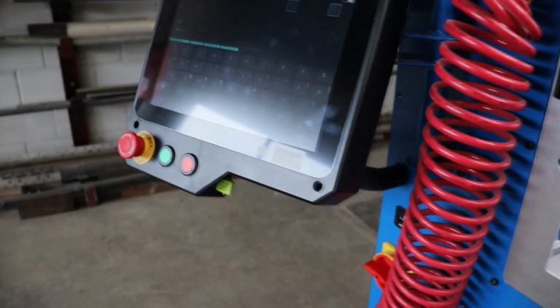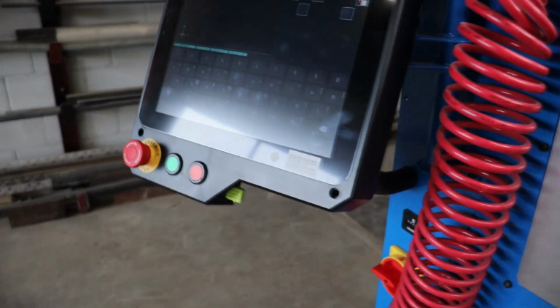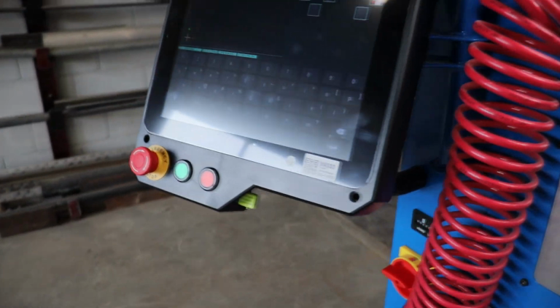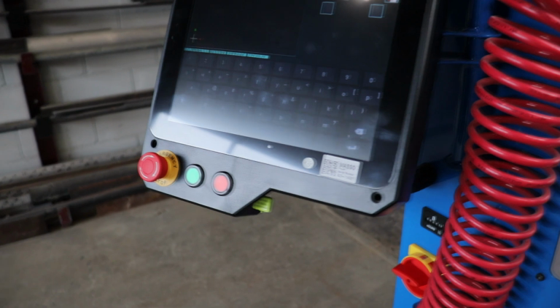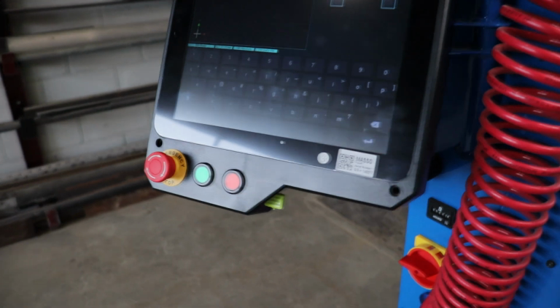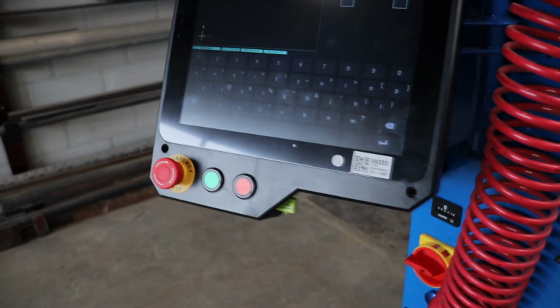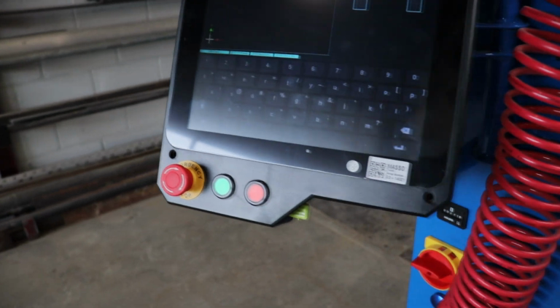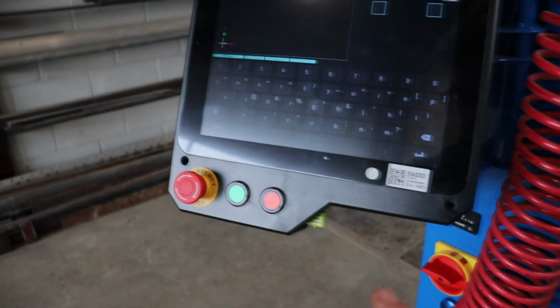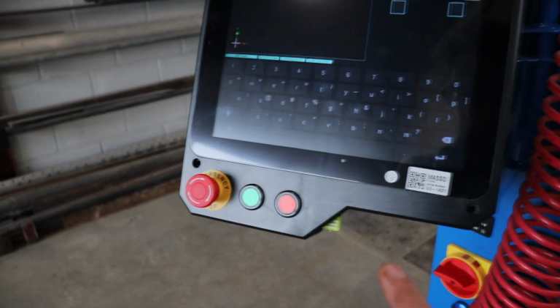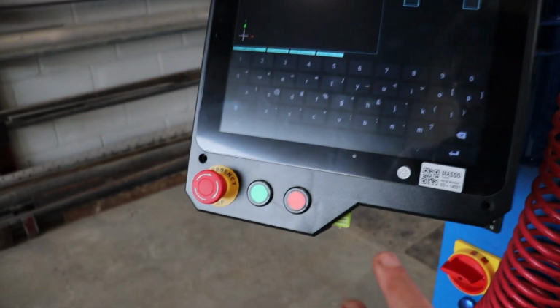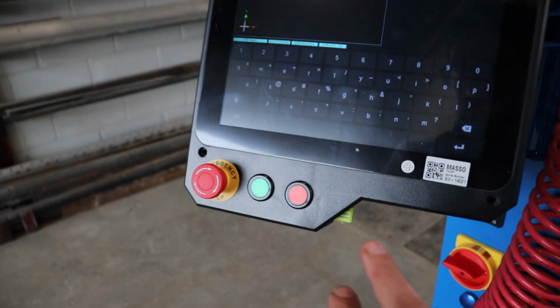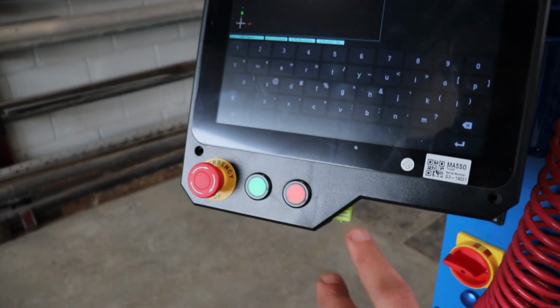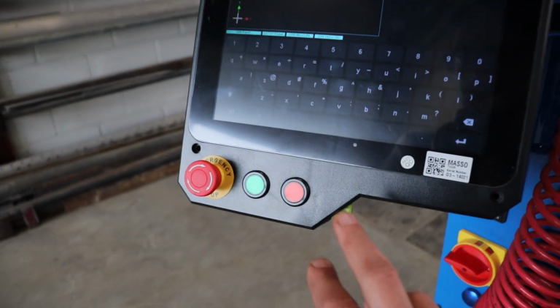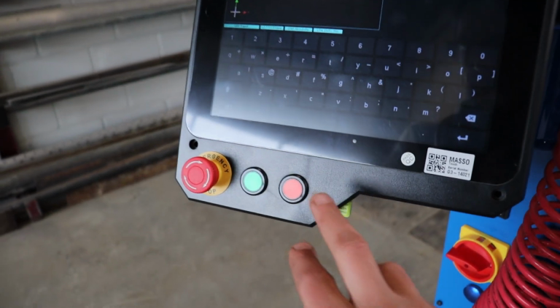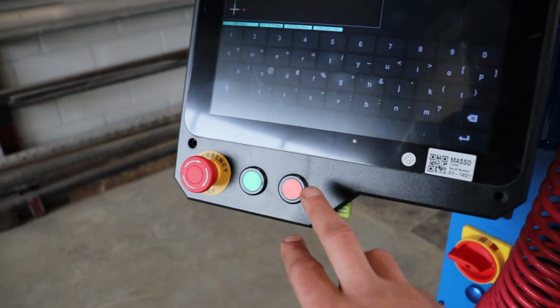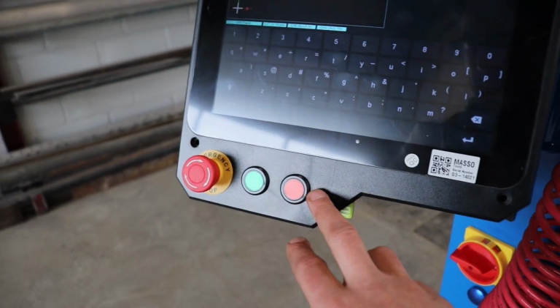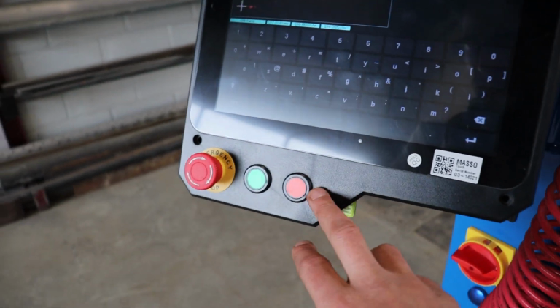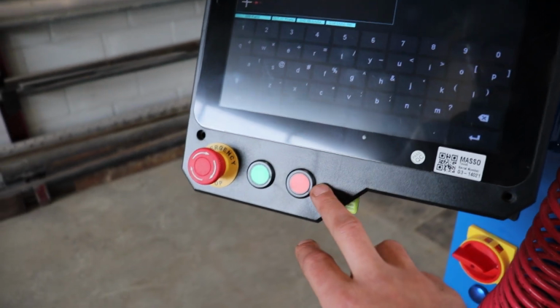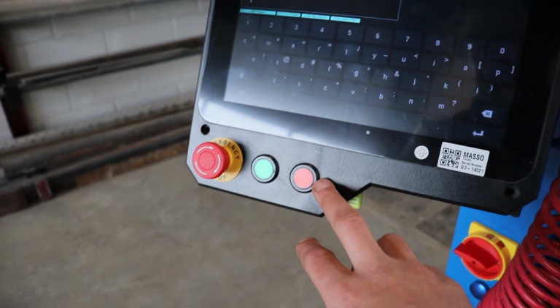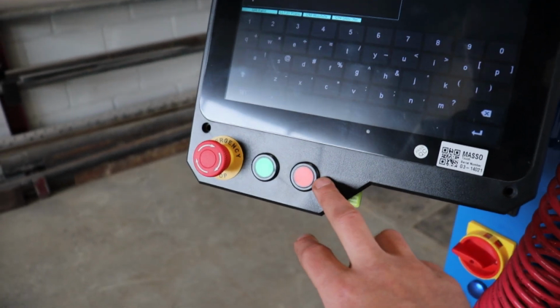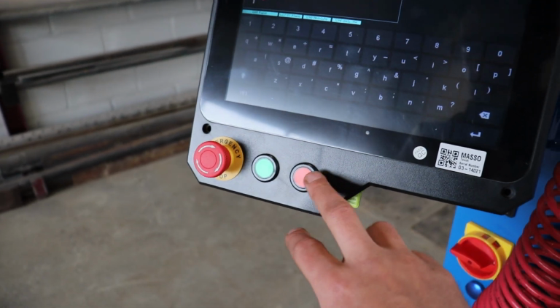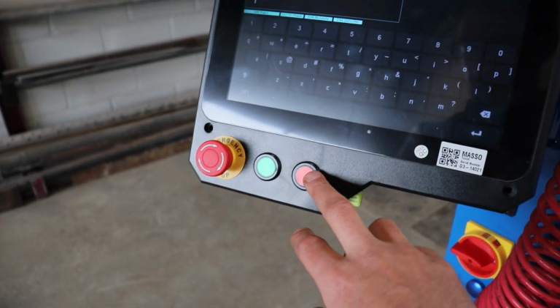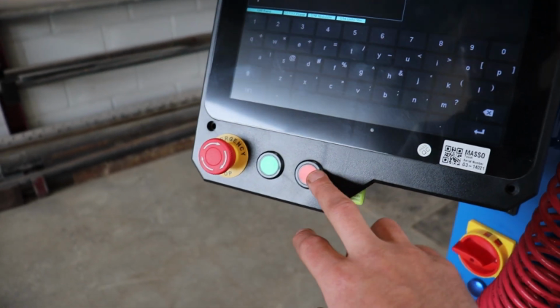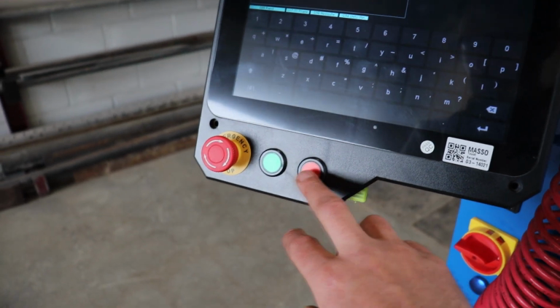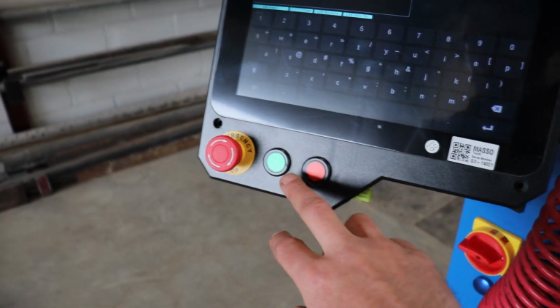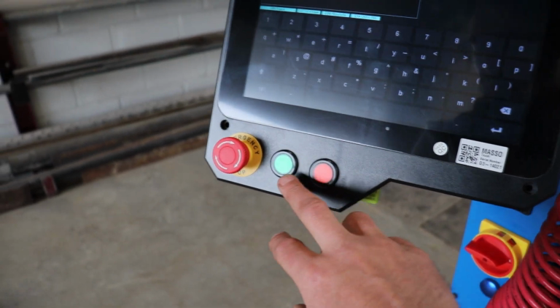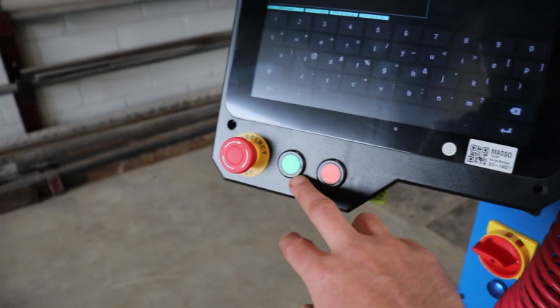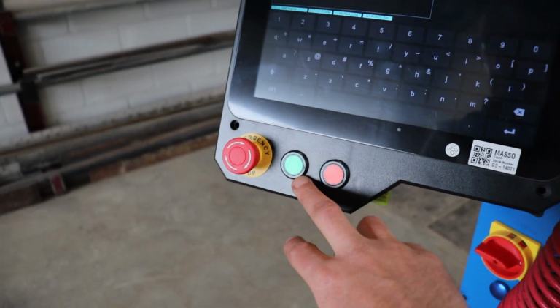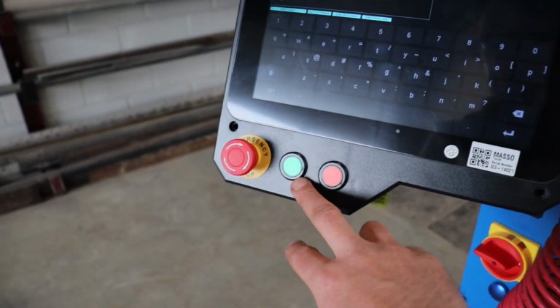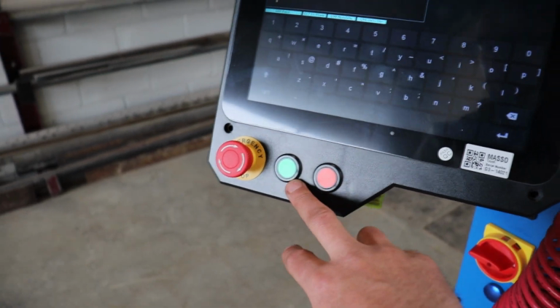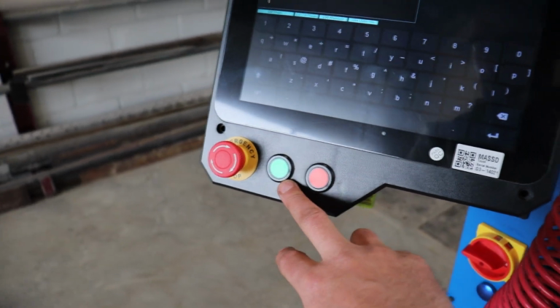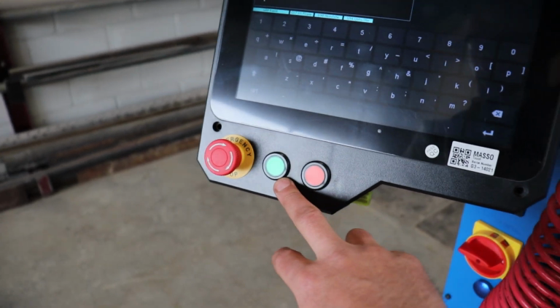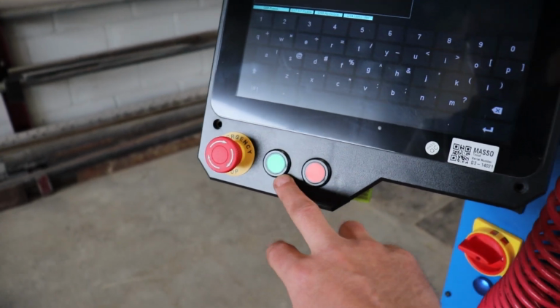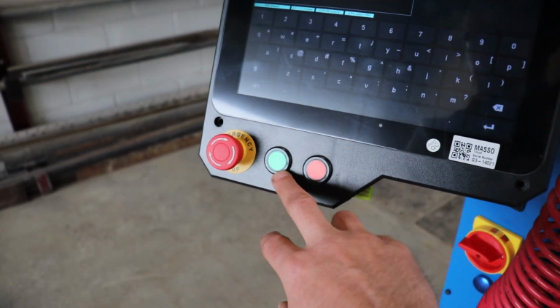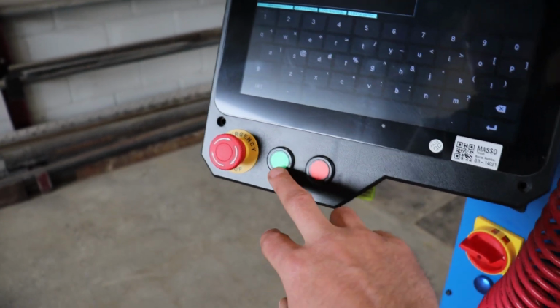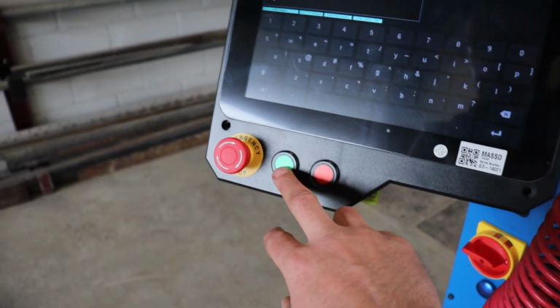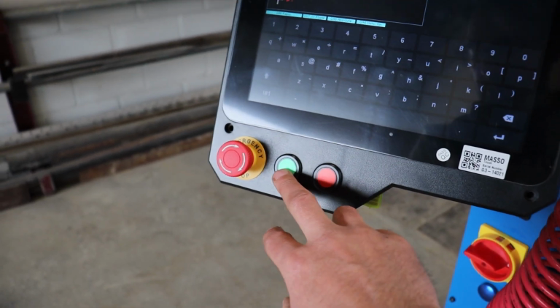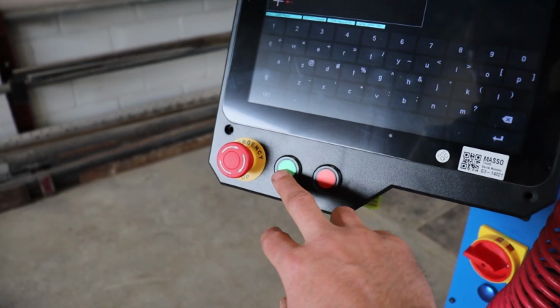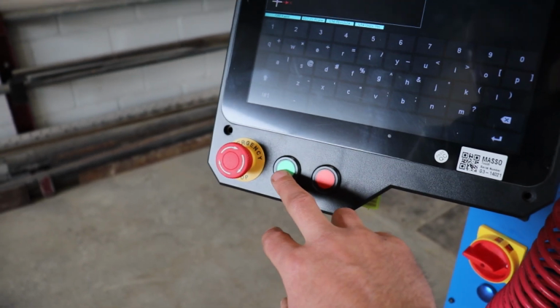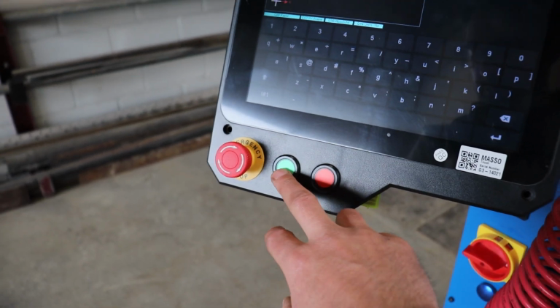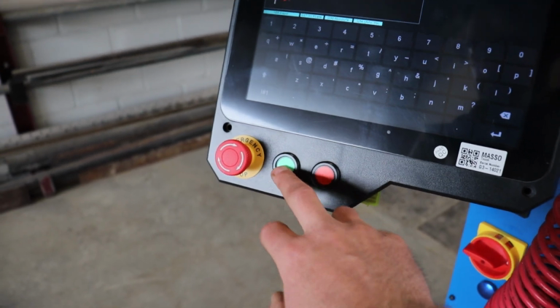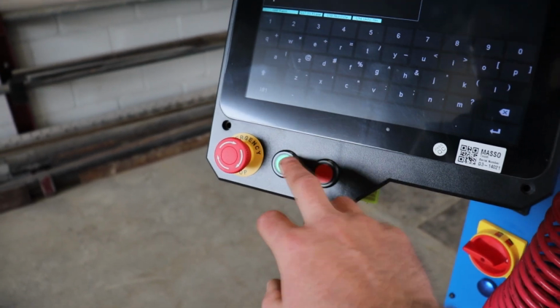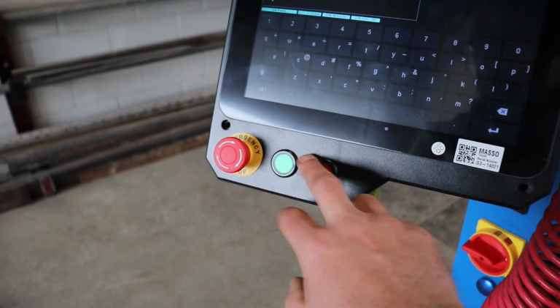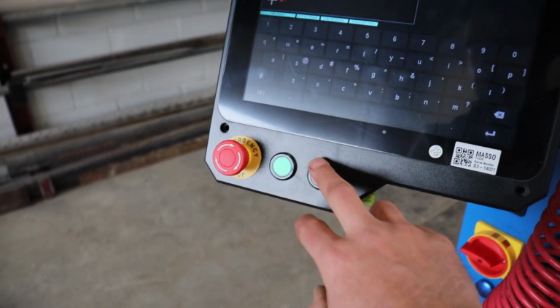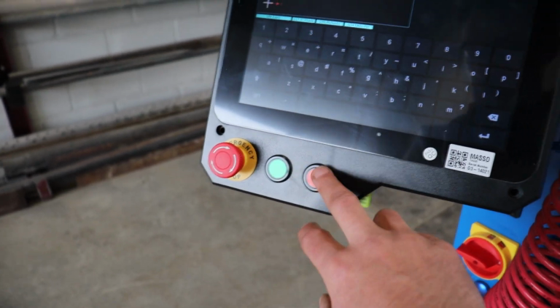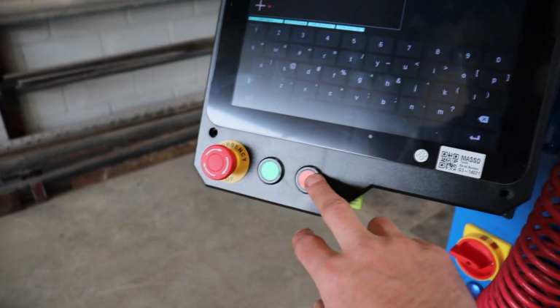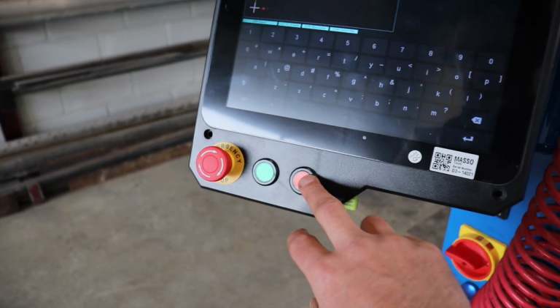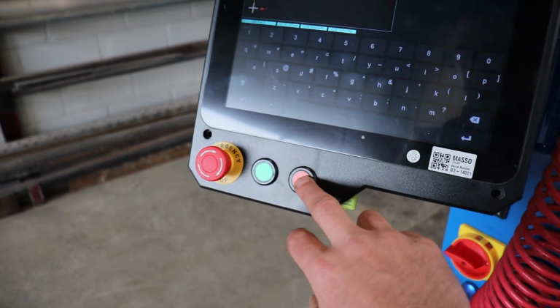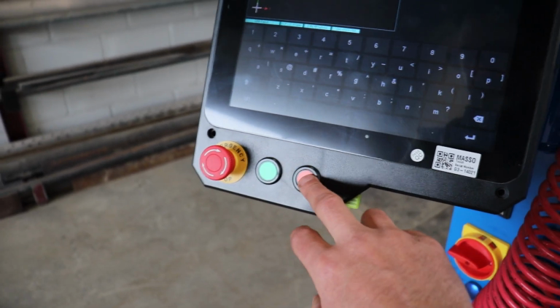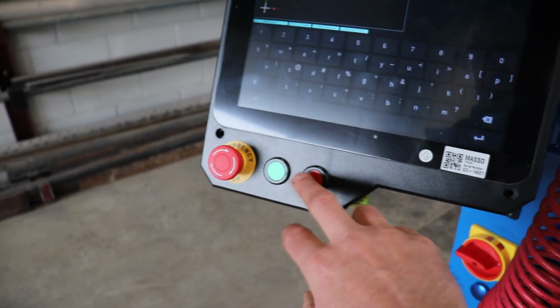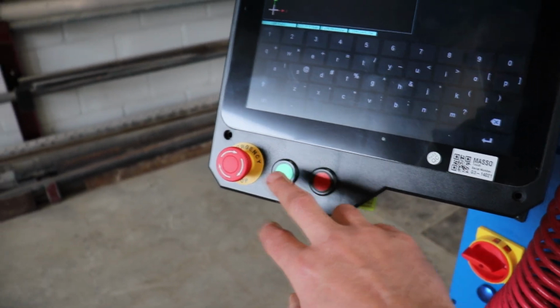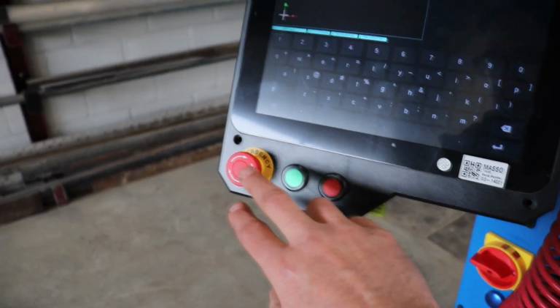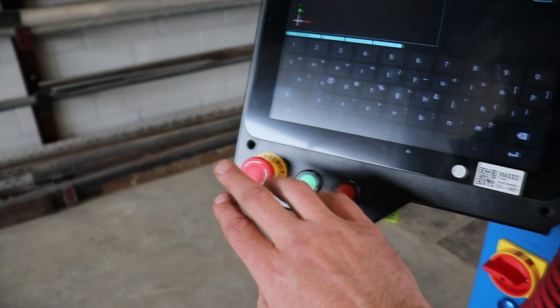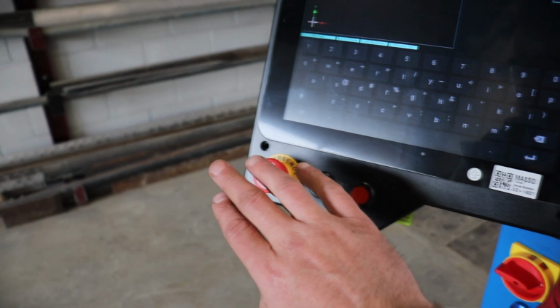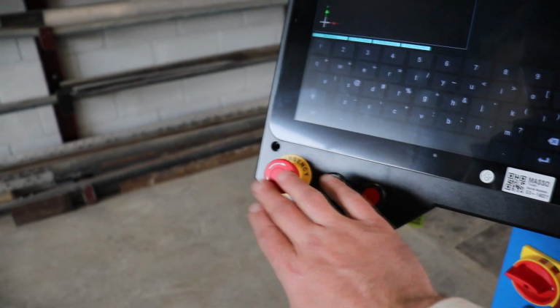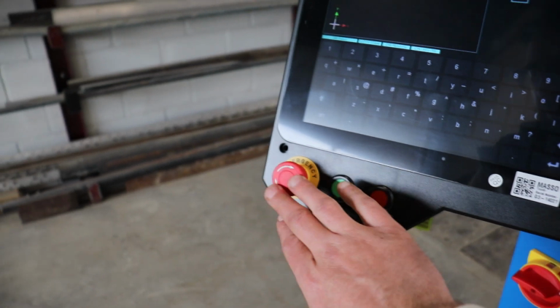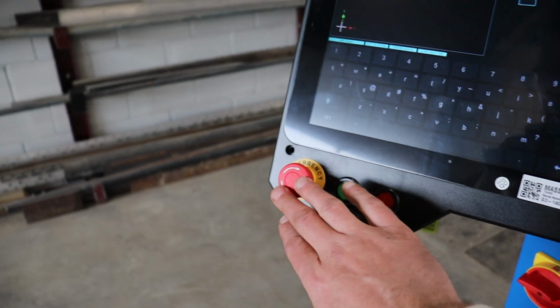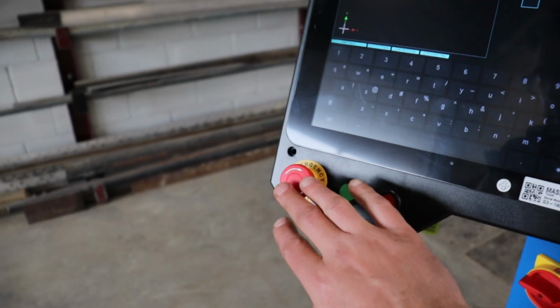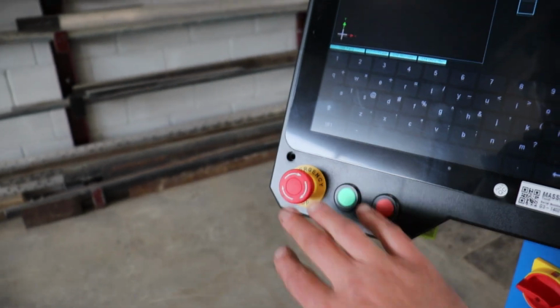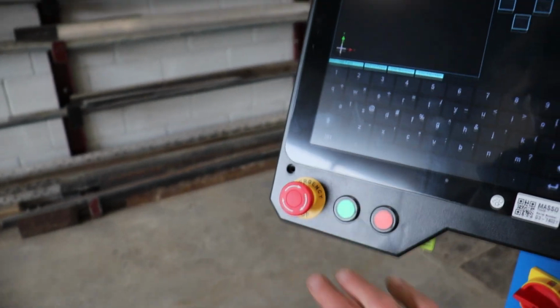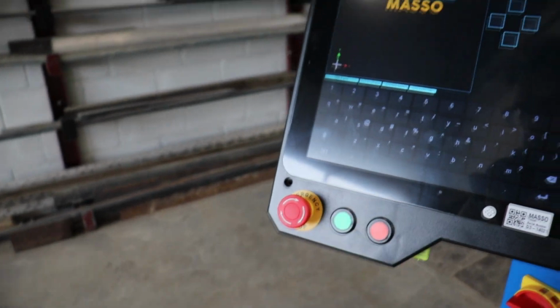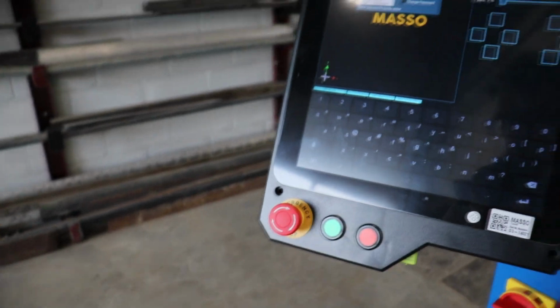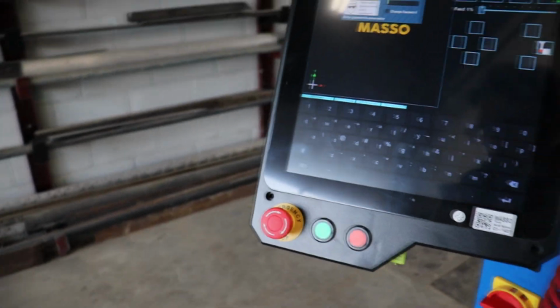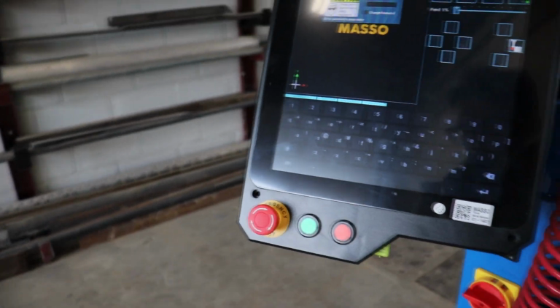These buttons down here come with it and they can be programmed for whatever you need — cycle starts, cycle stops — and you've got your e-stop there.